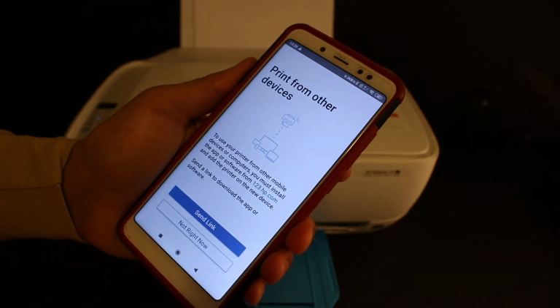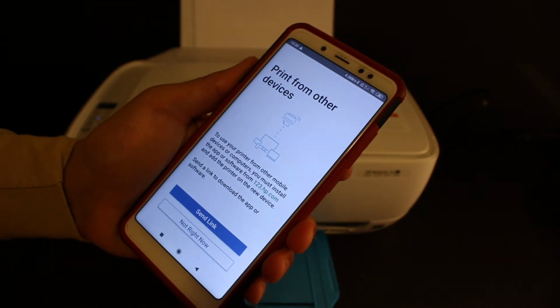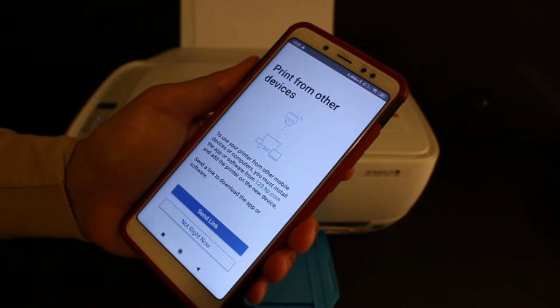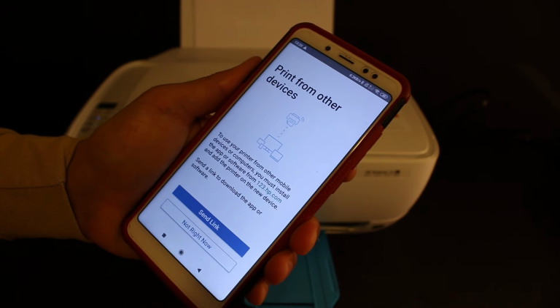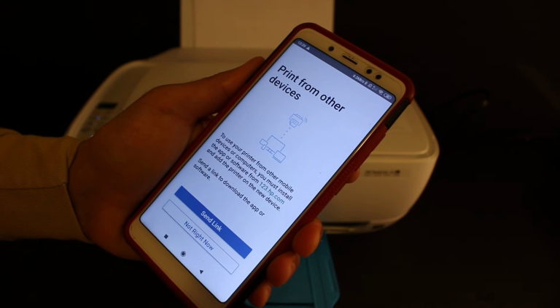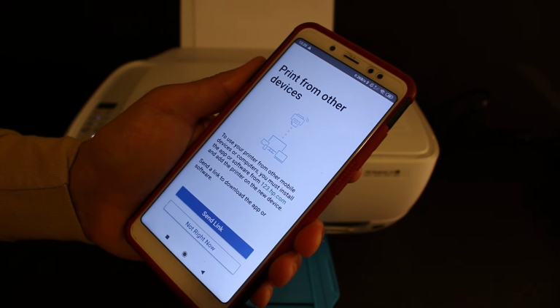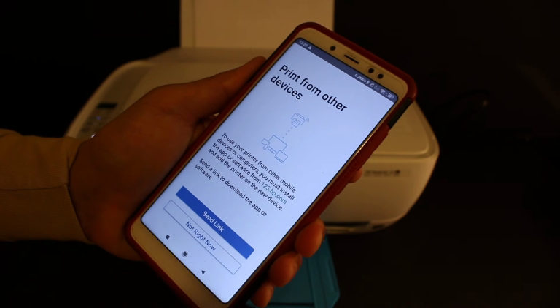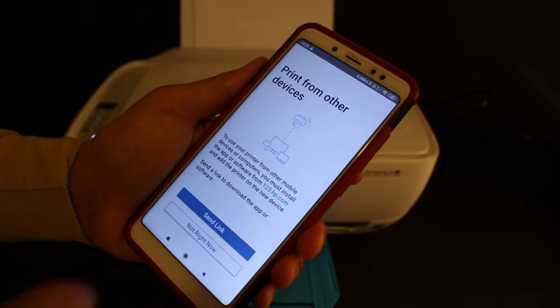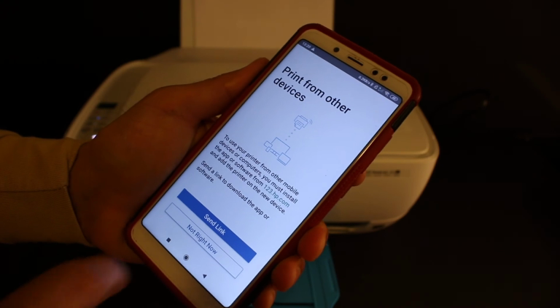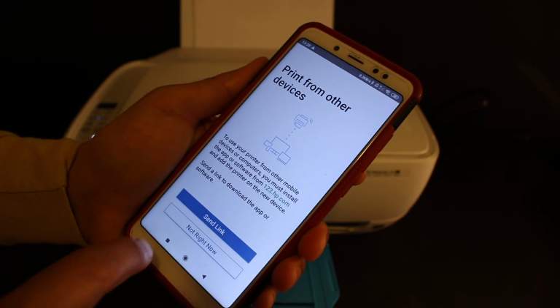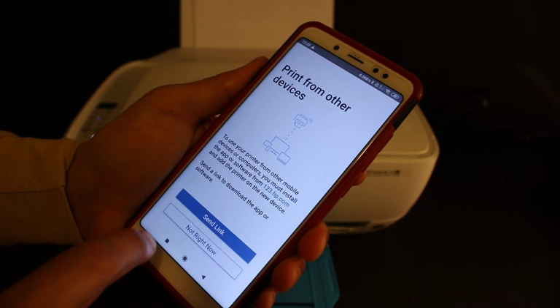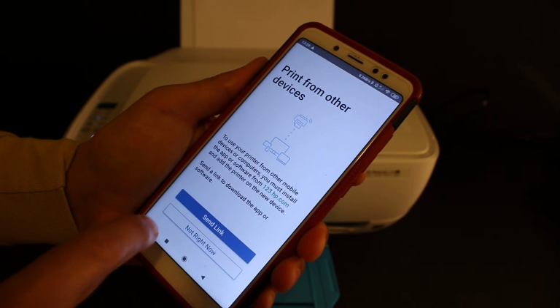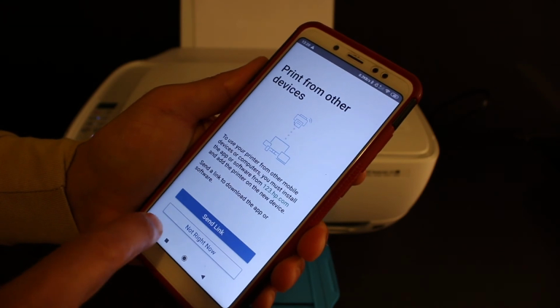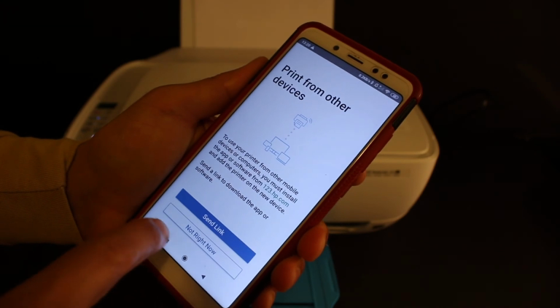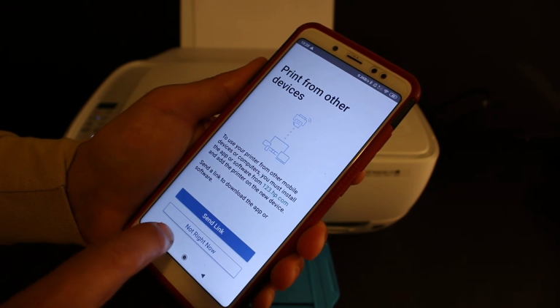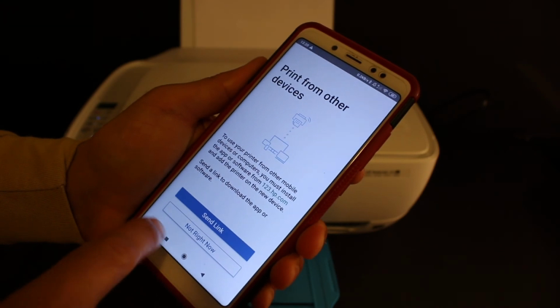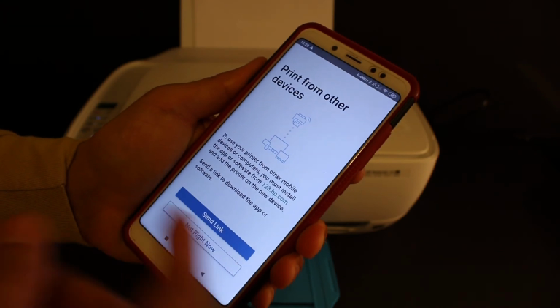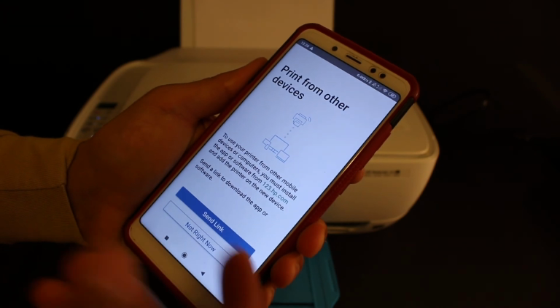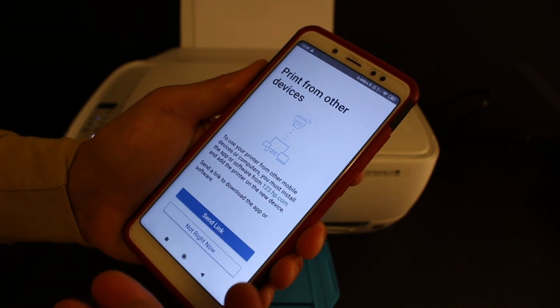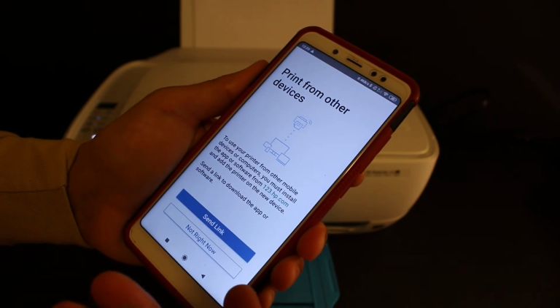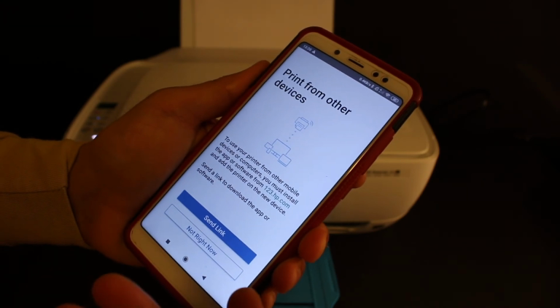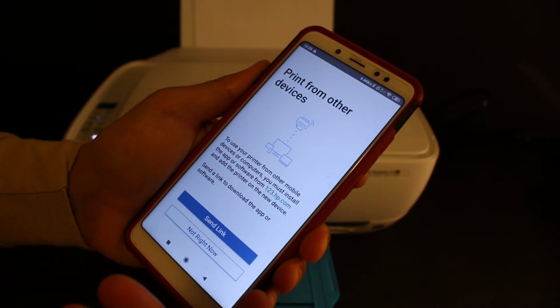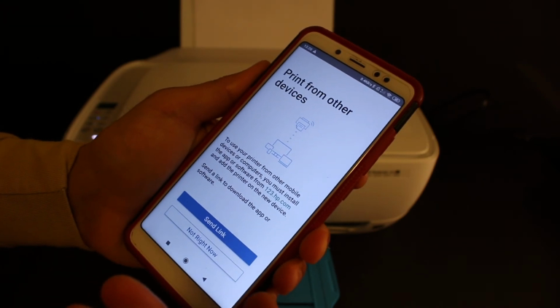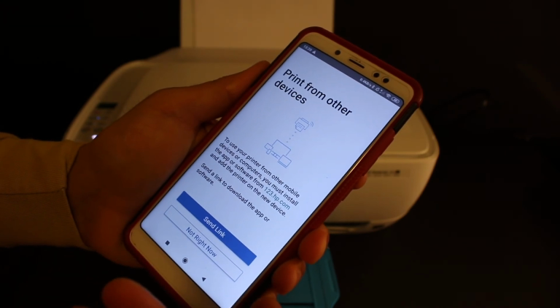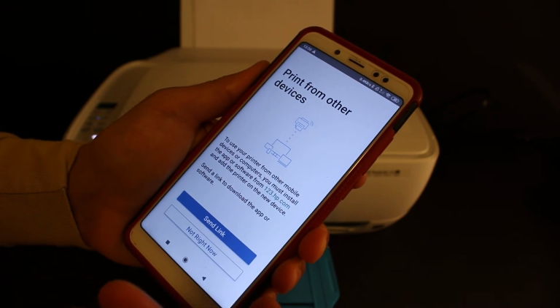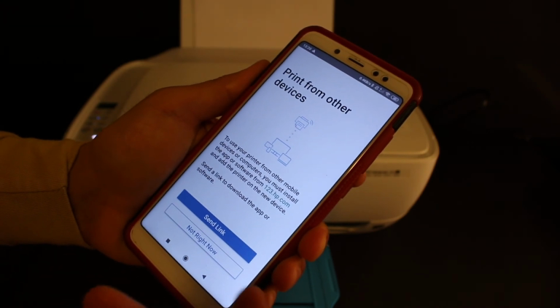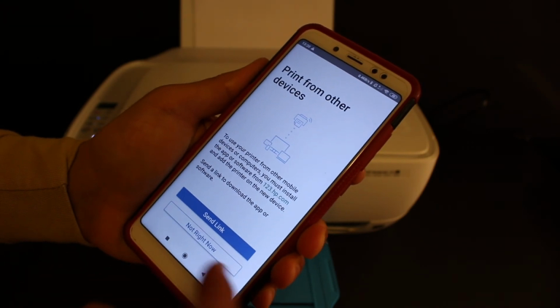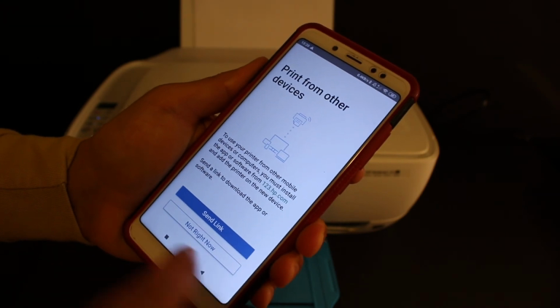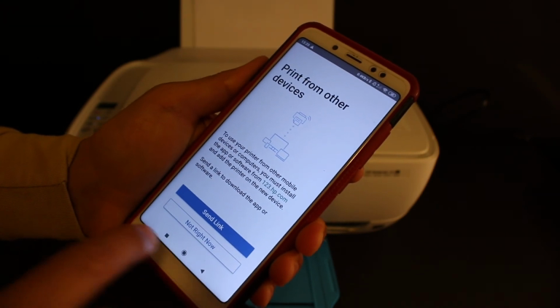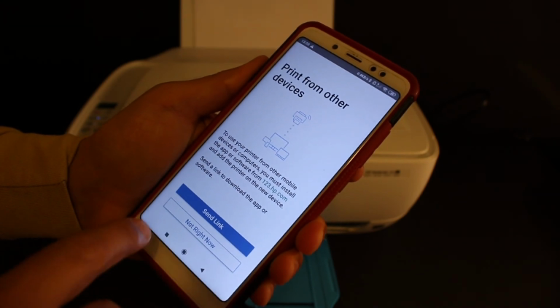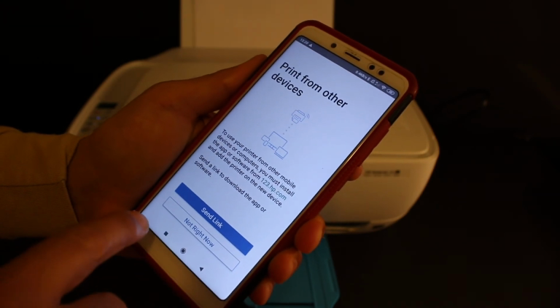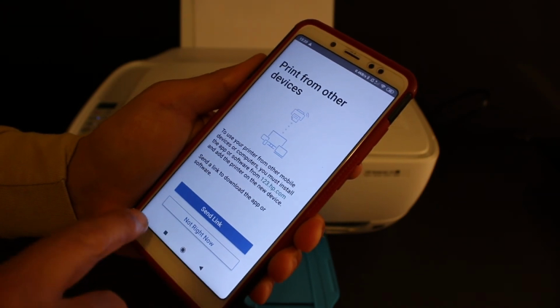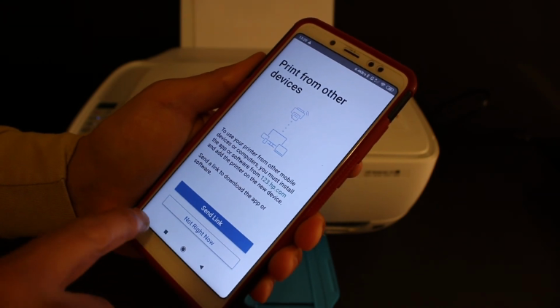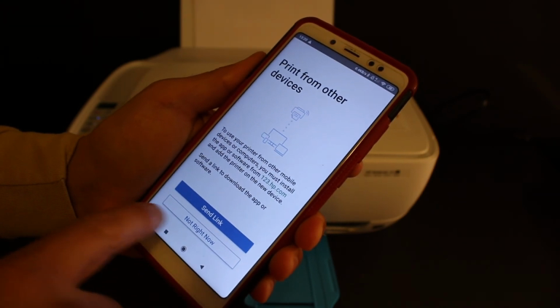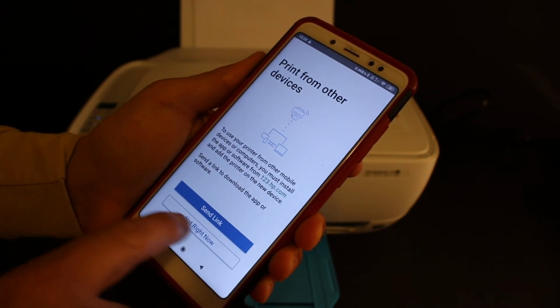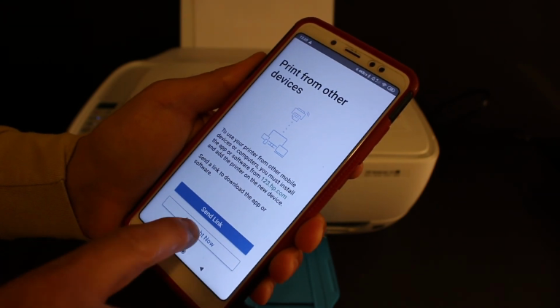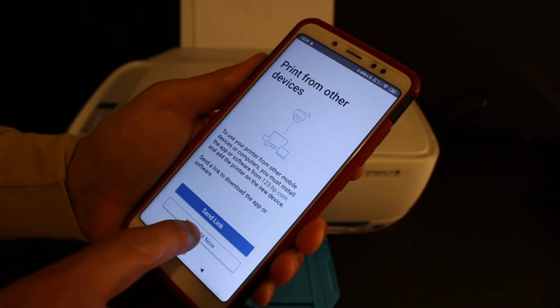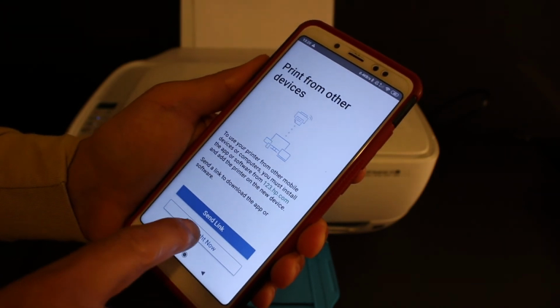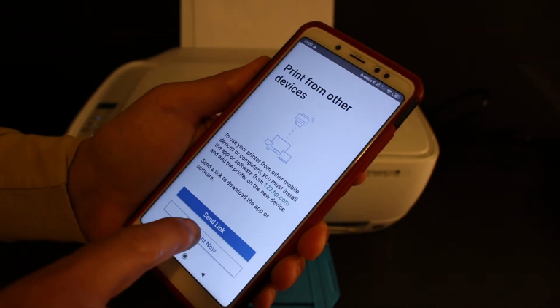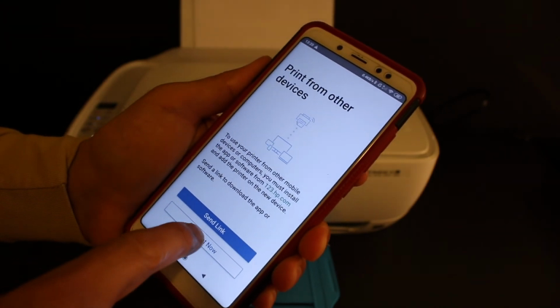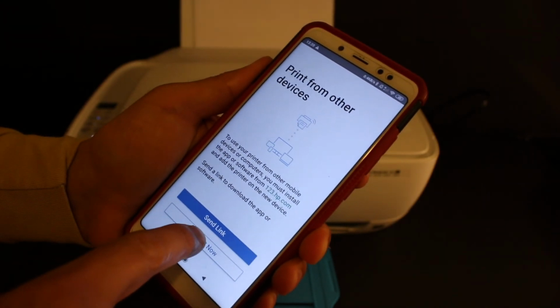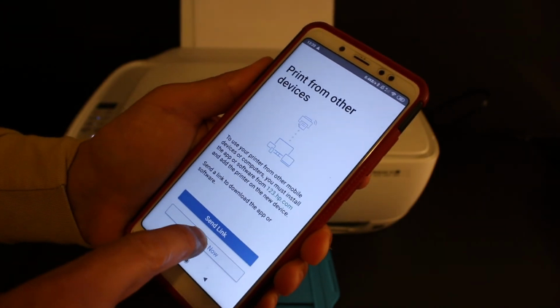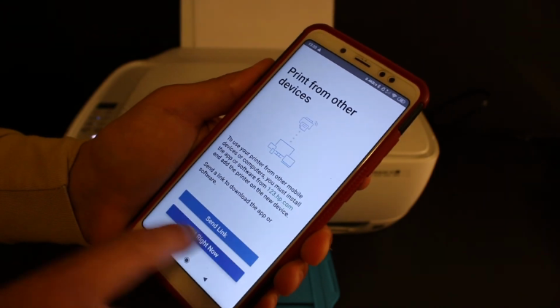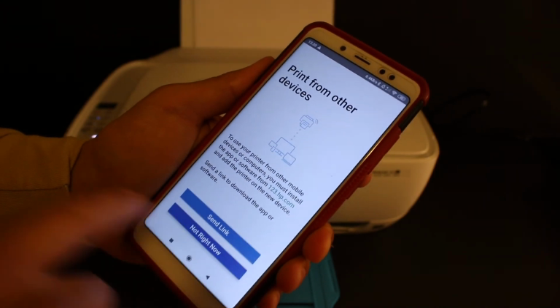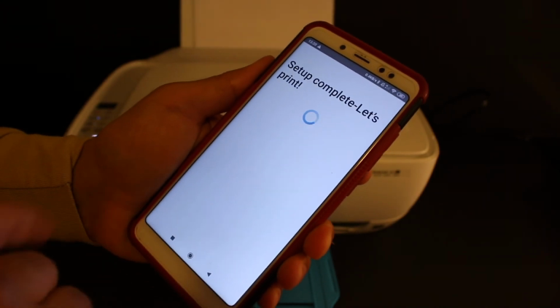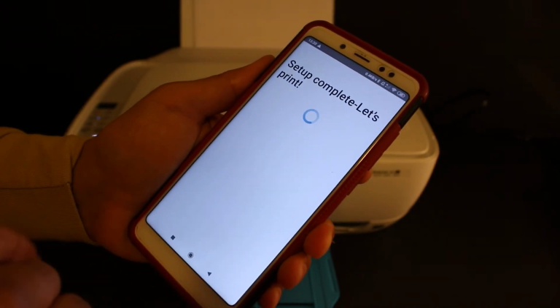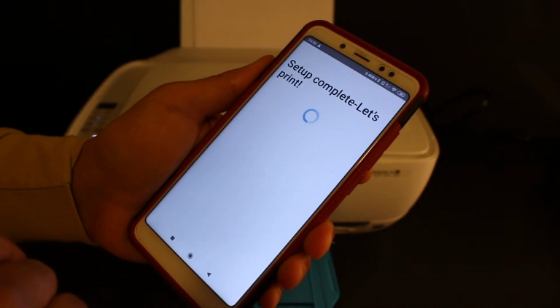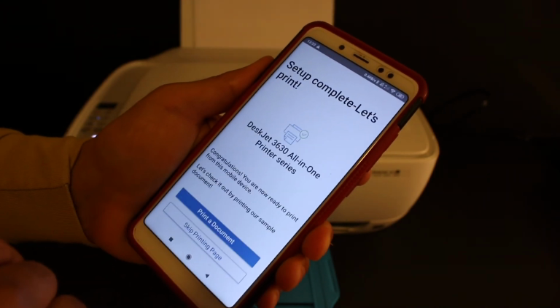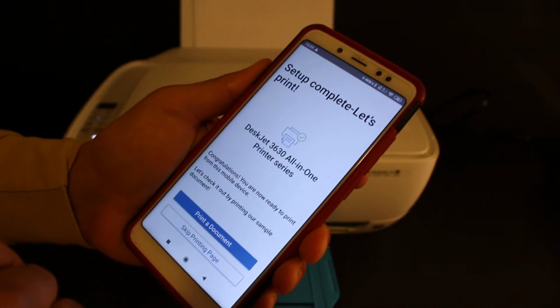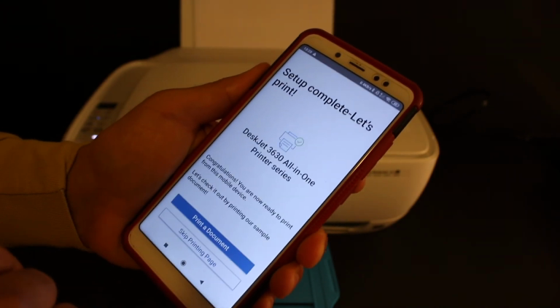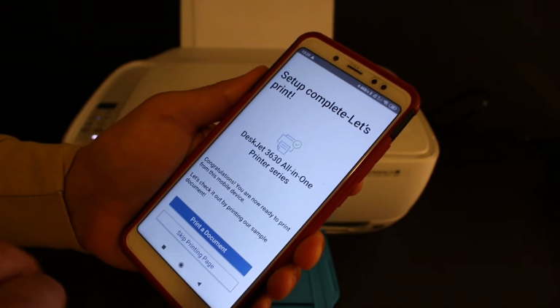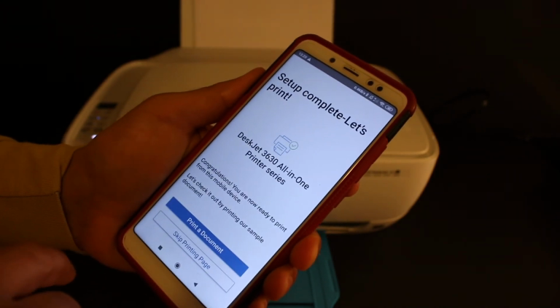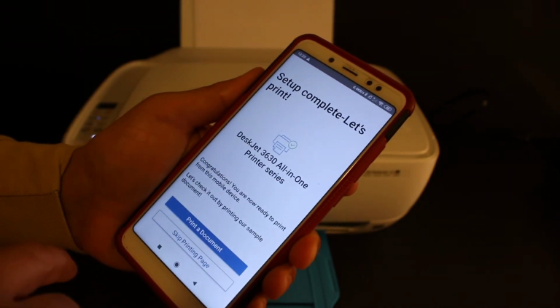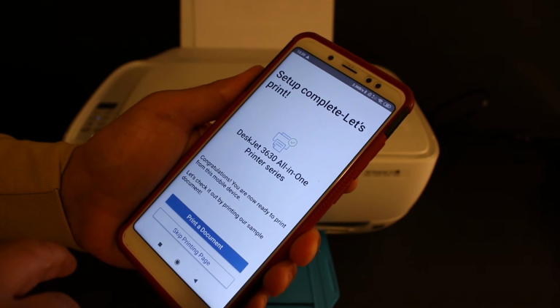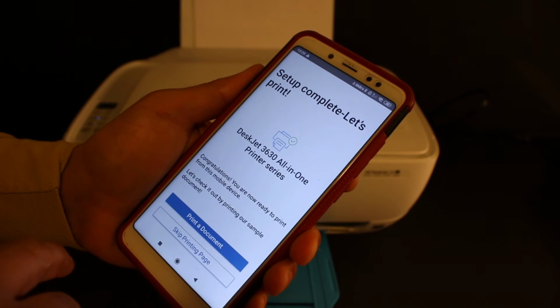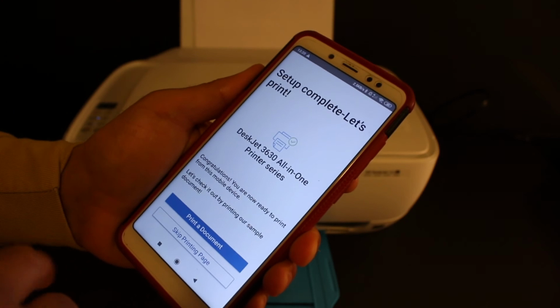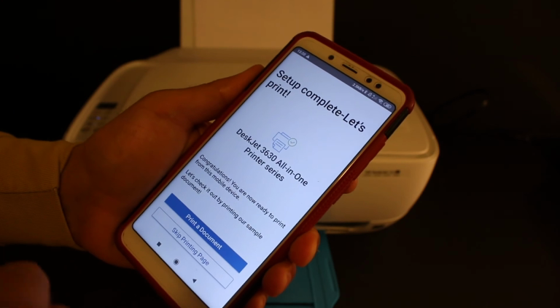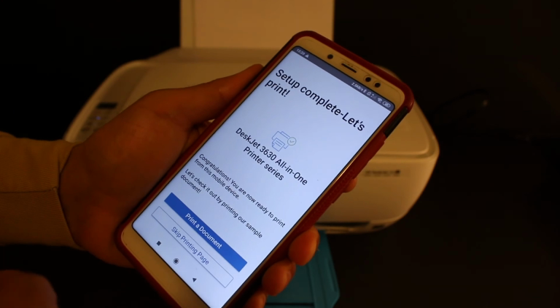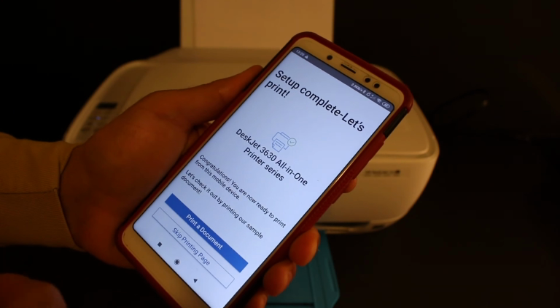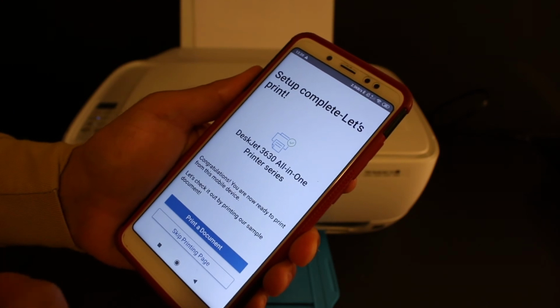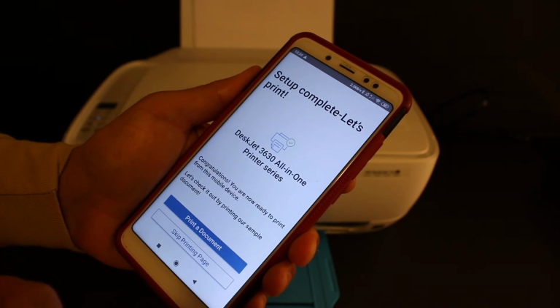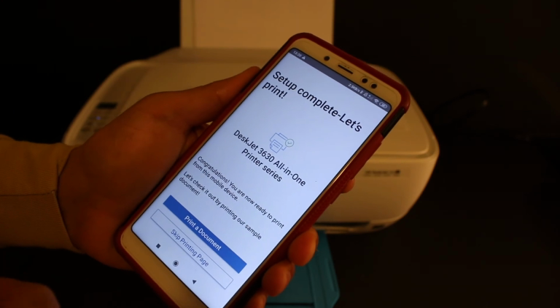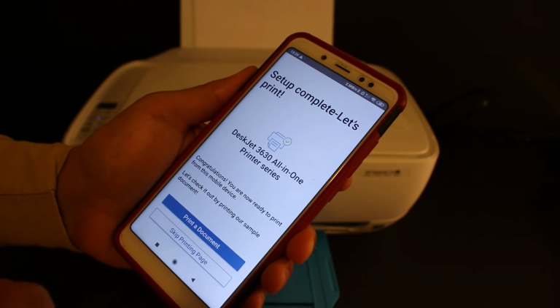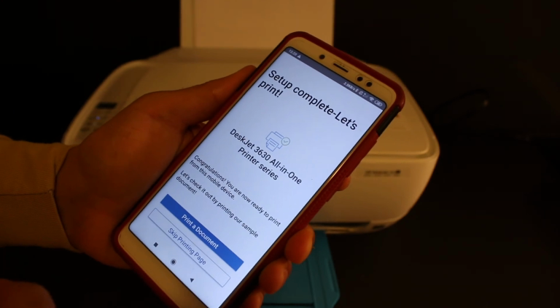Click on continue. The next step says 'Print from Other Devices' — you can send the link, otherwise click 'Not Right Now'.